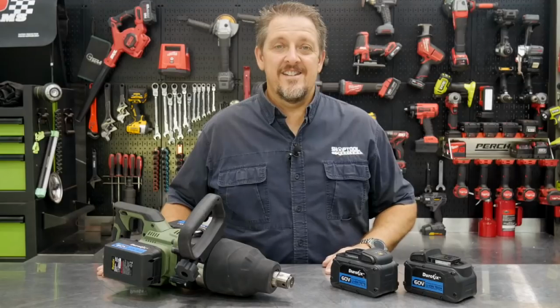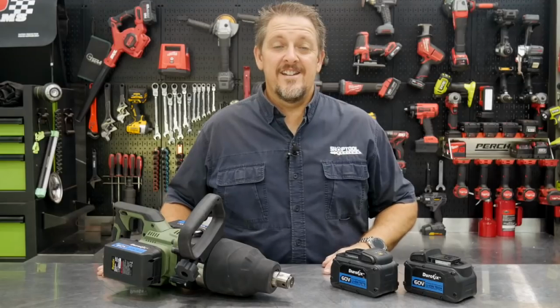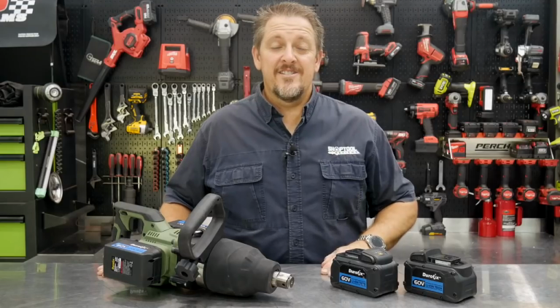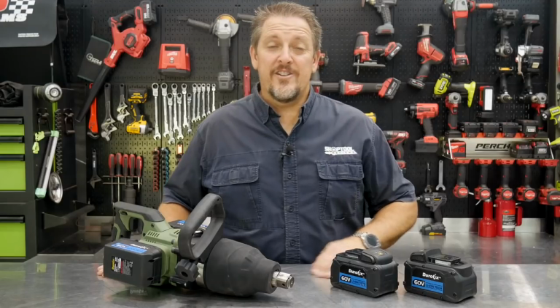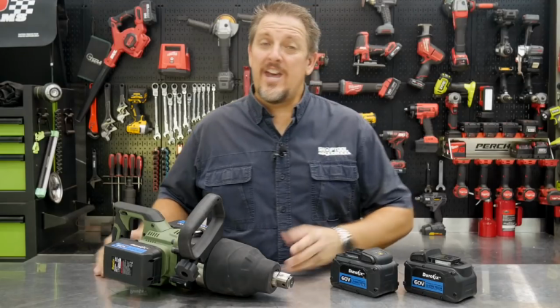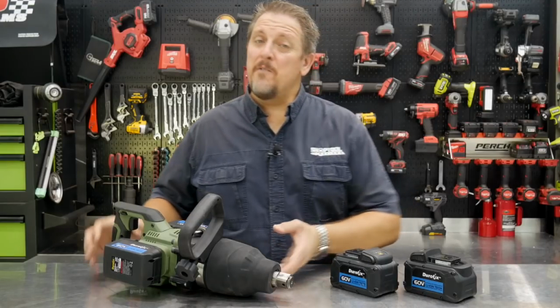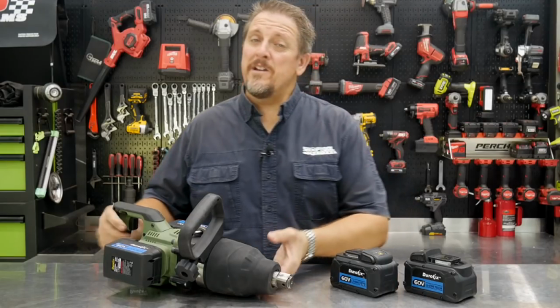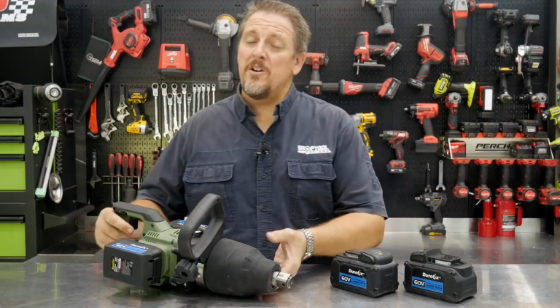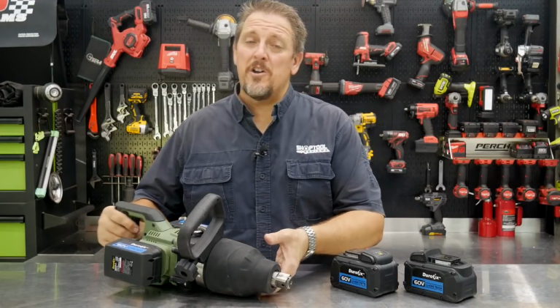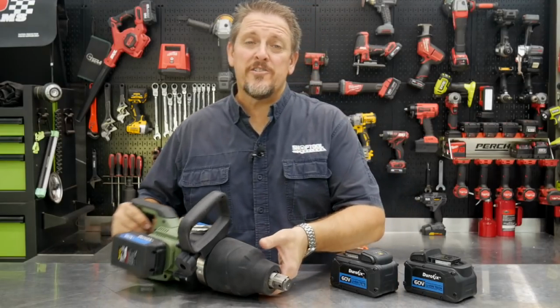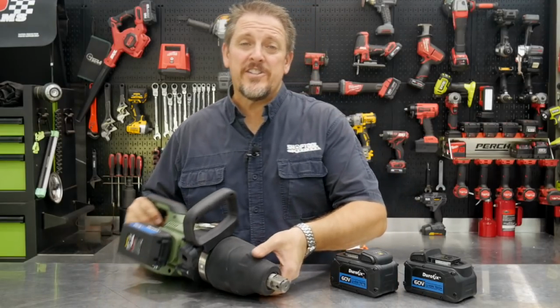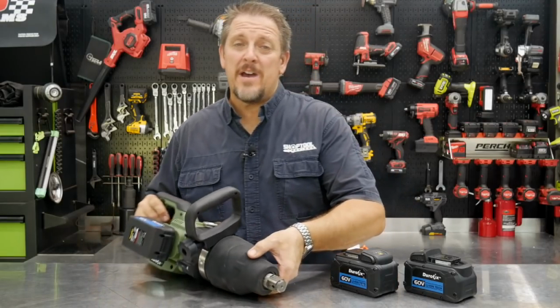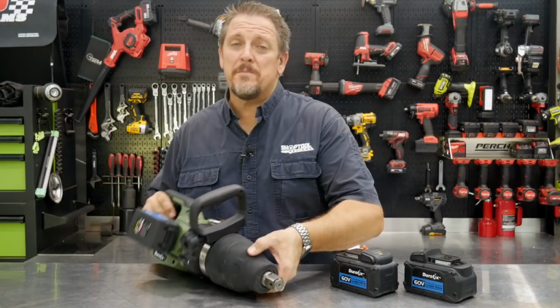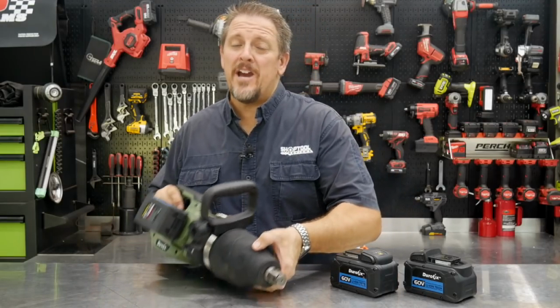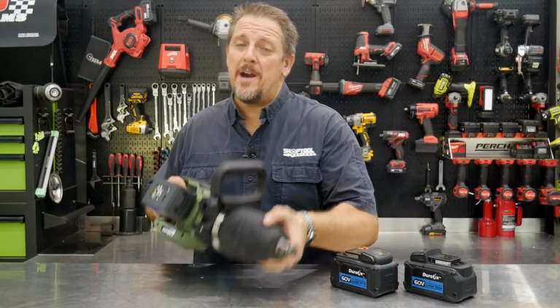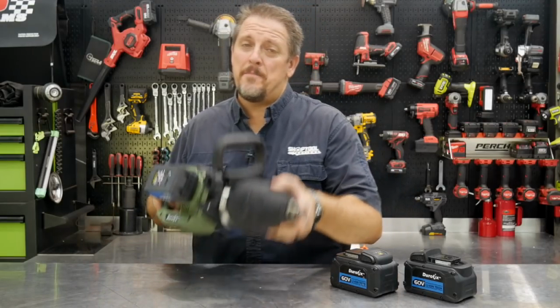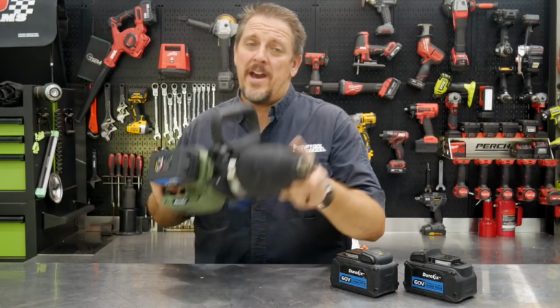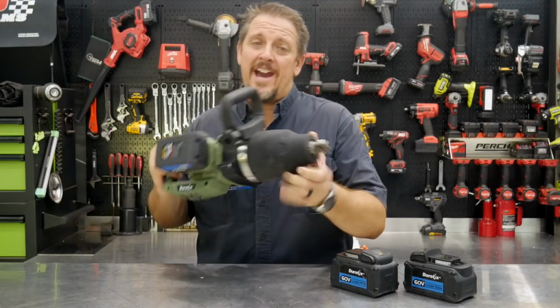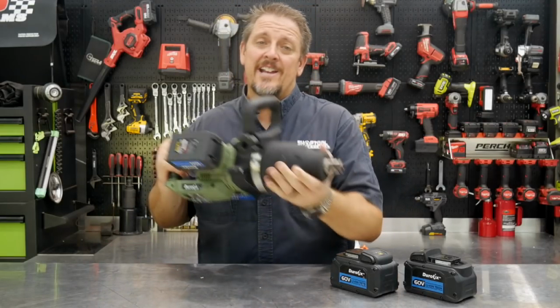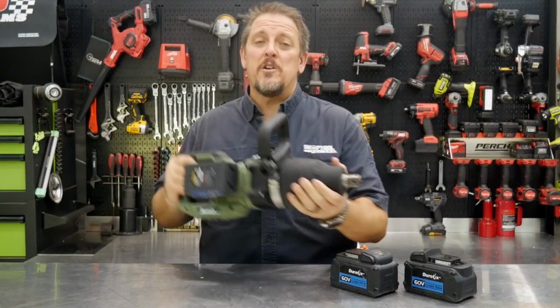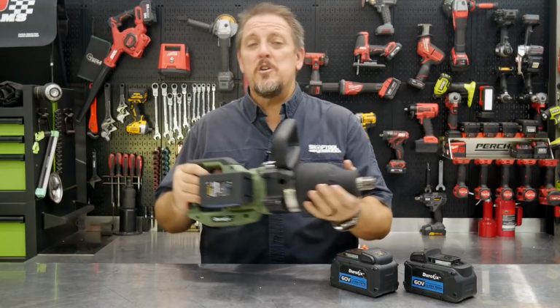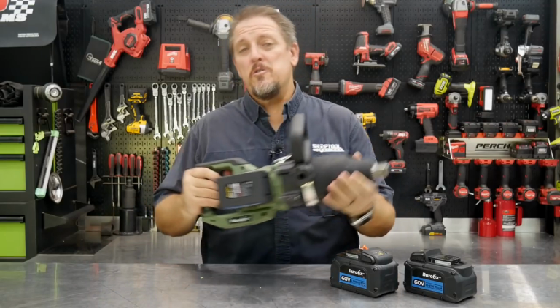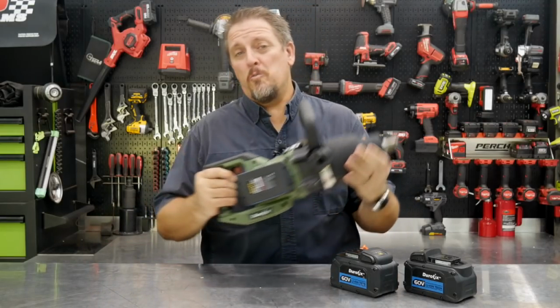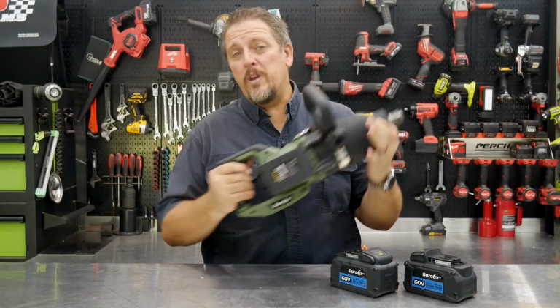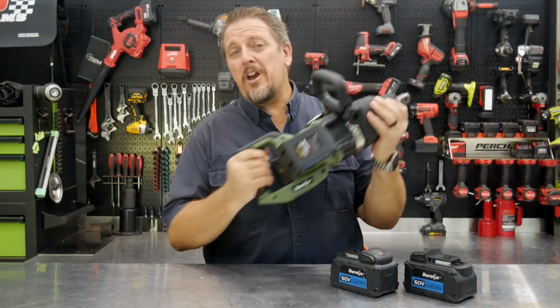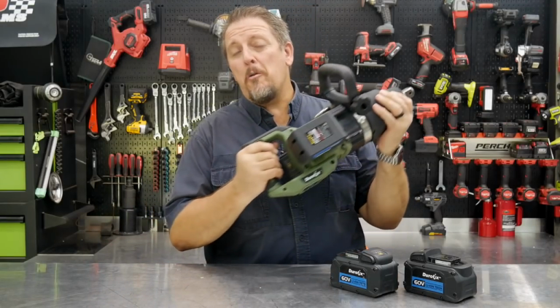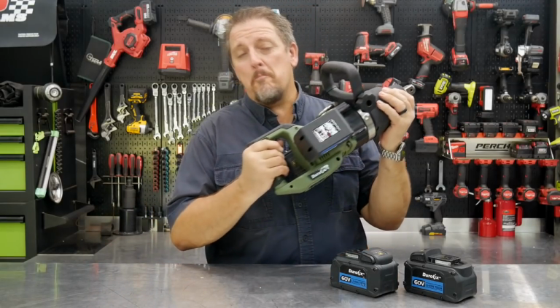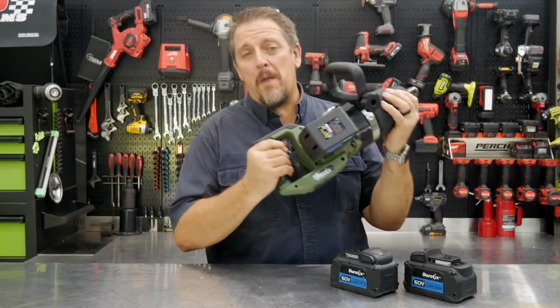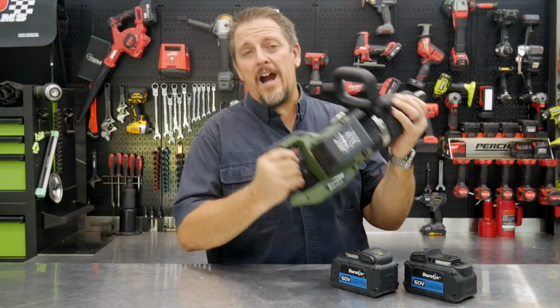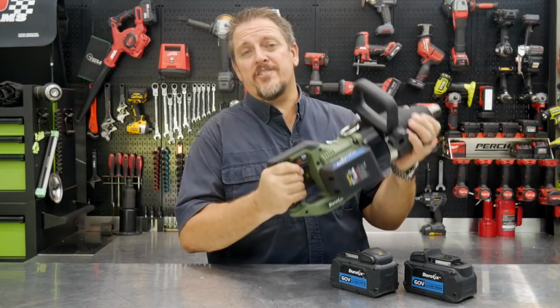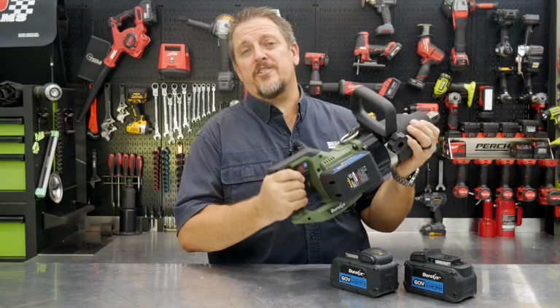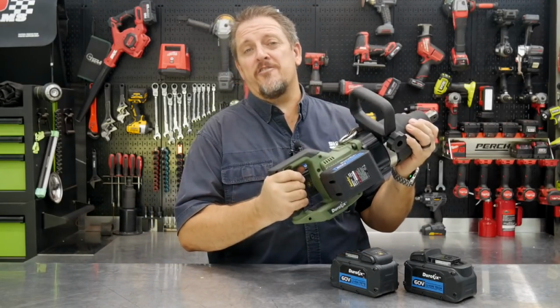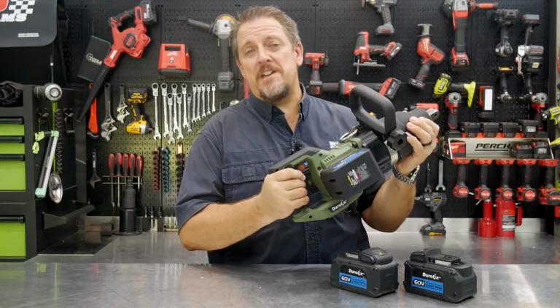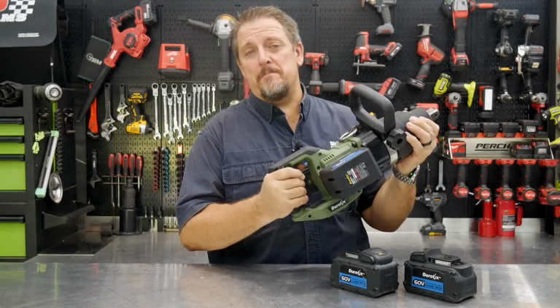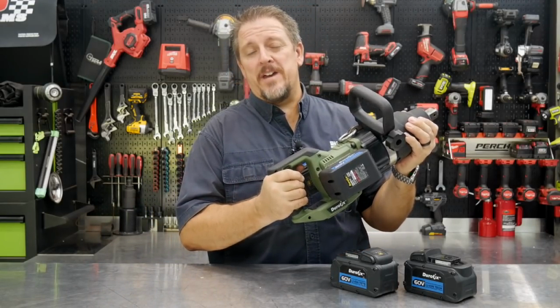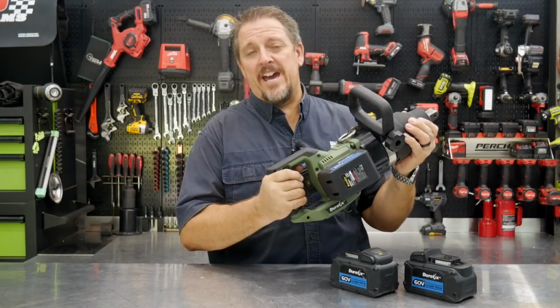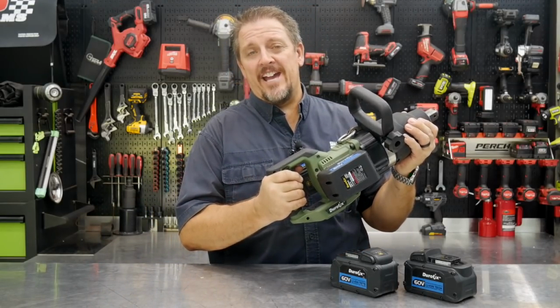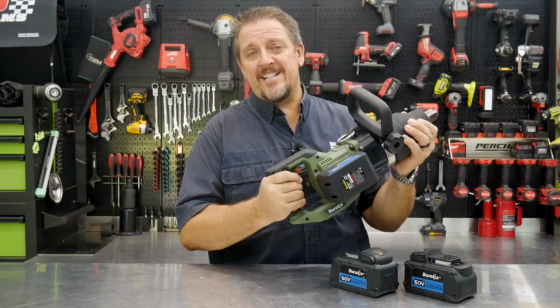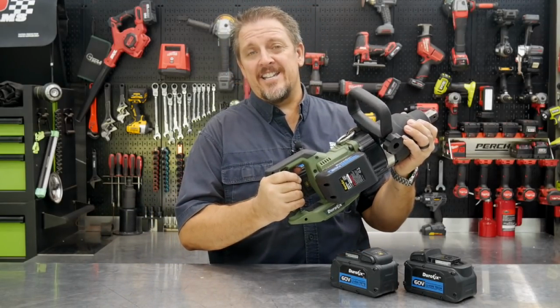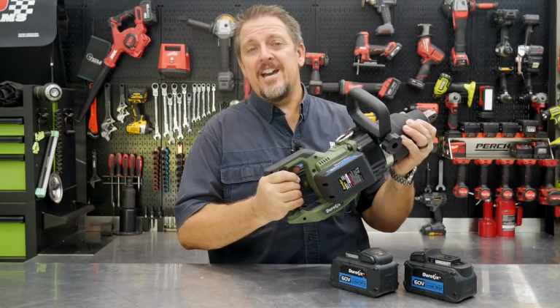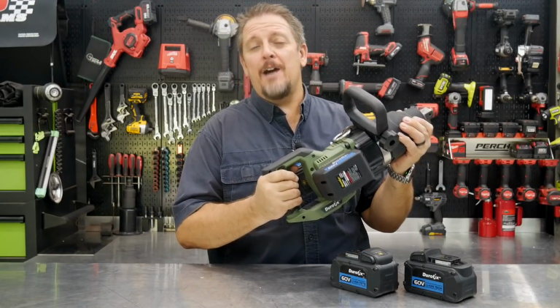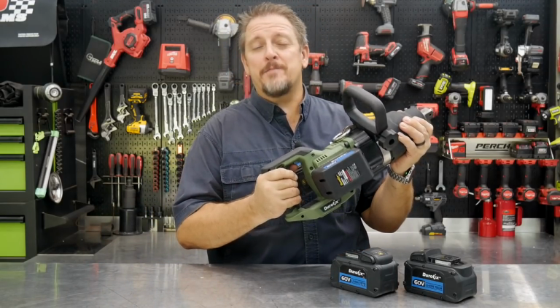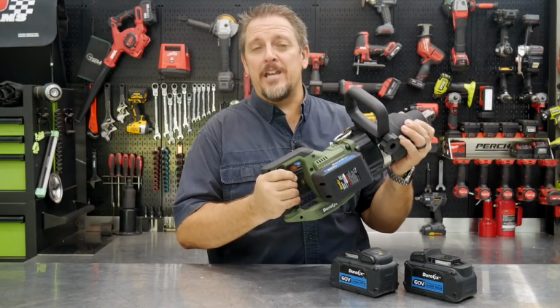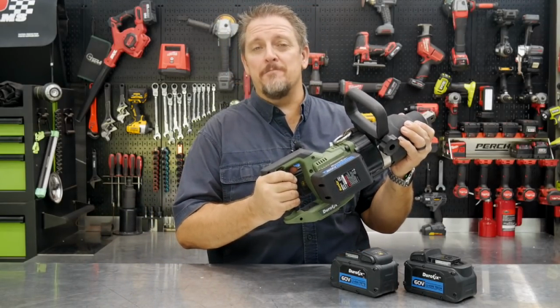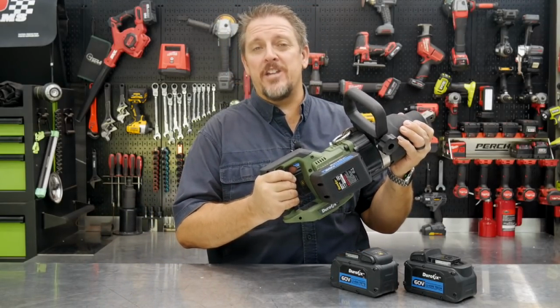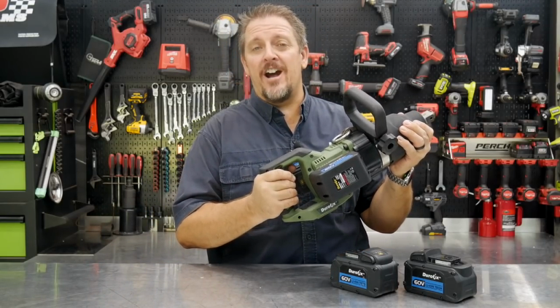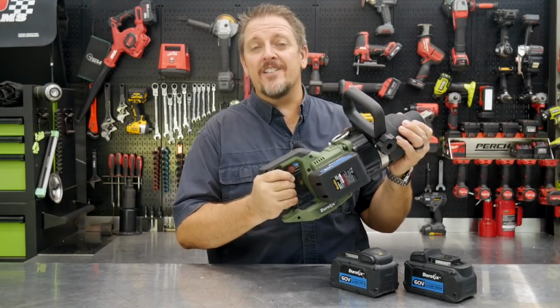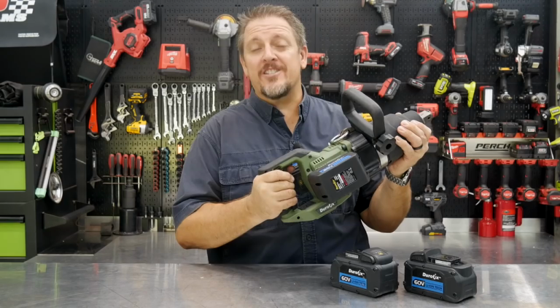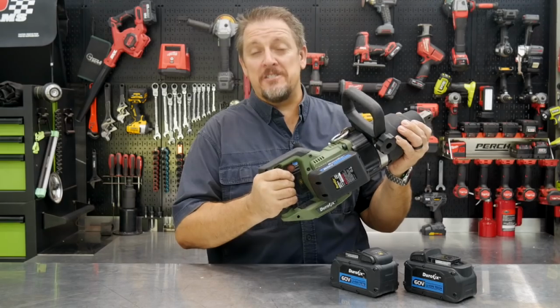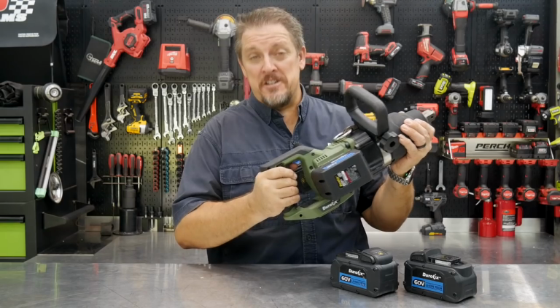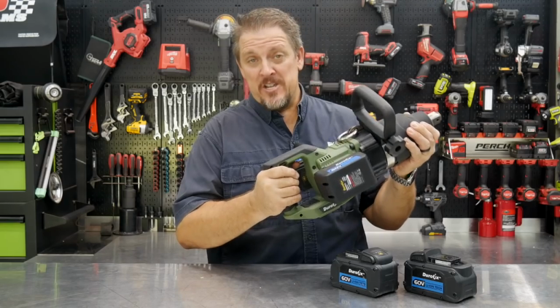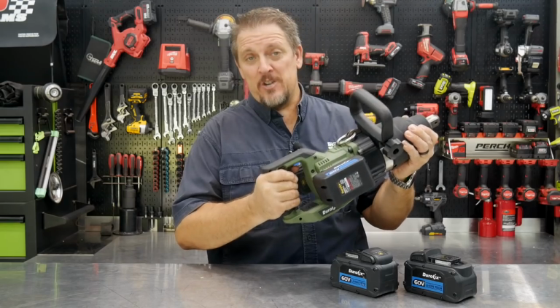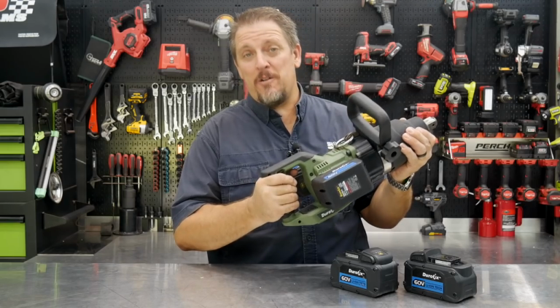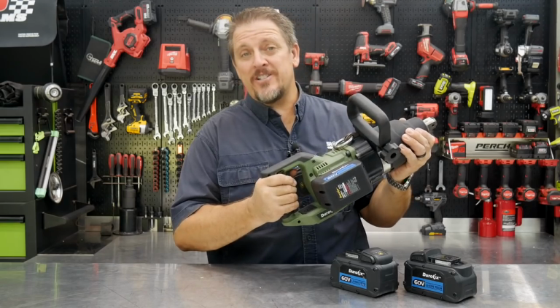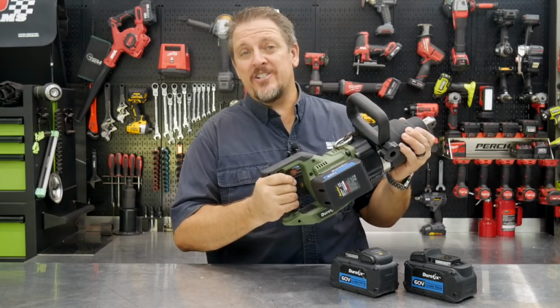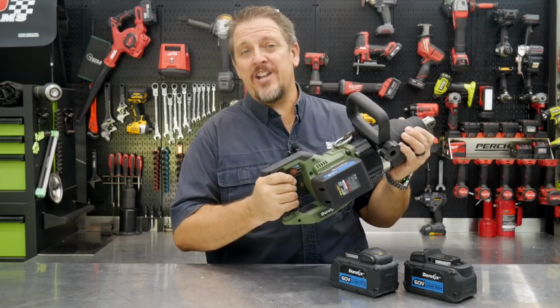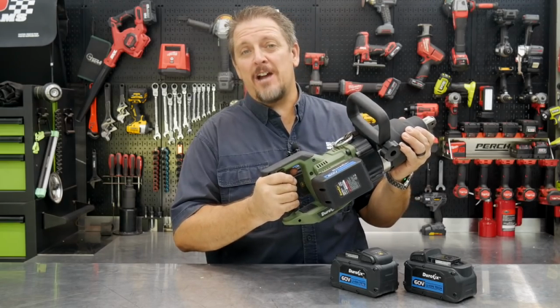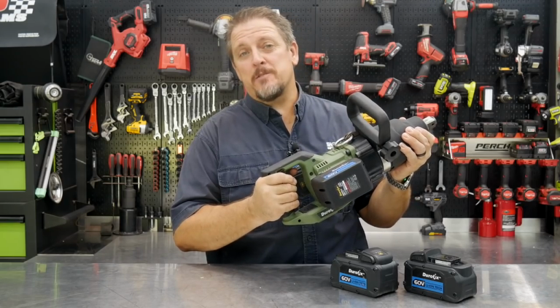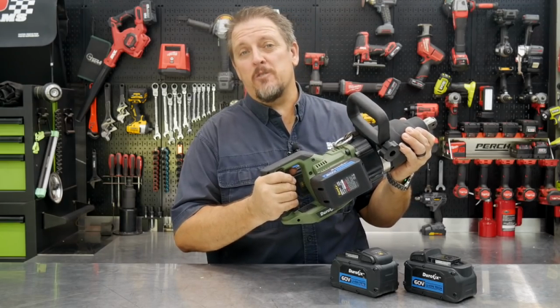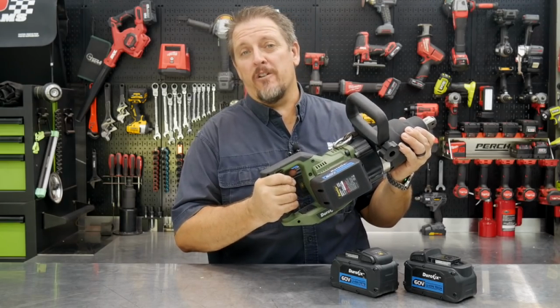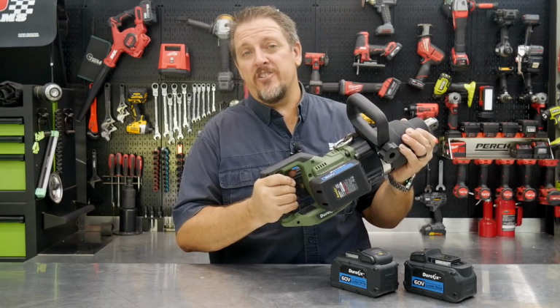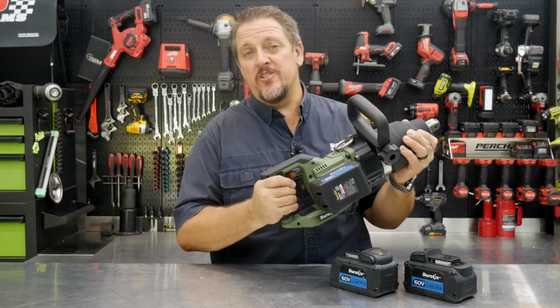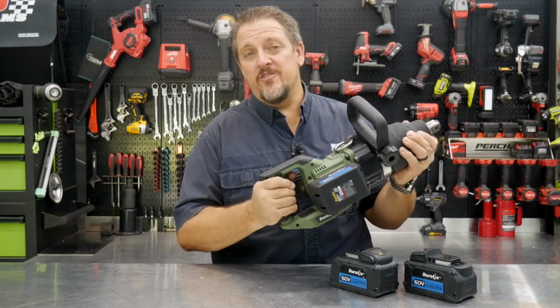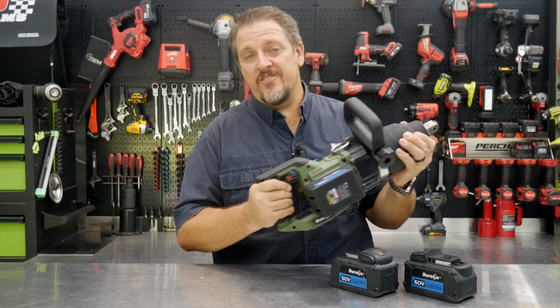Today we don't go subcompact, we go monster impact. I'm Tim Johnson, you're watching Shop Tour Reviews.